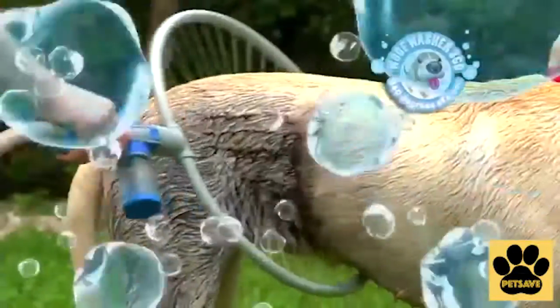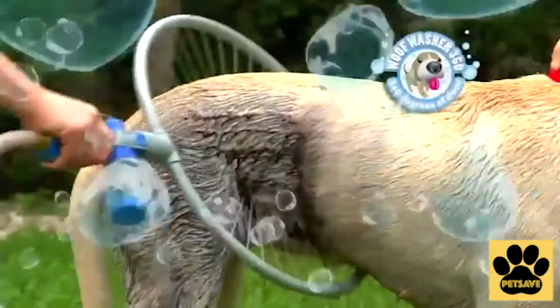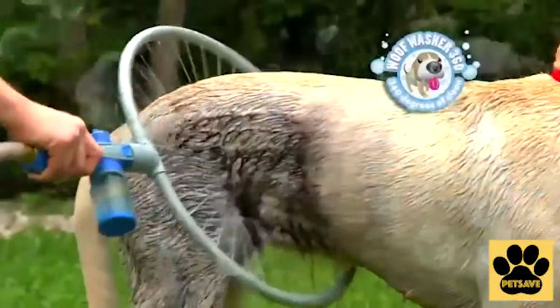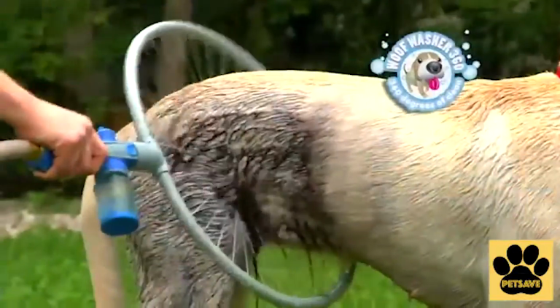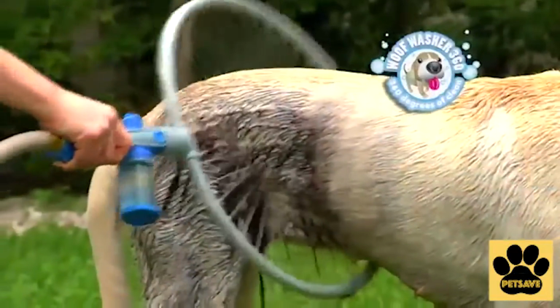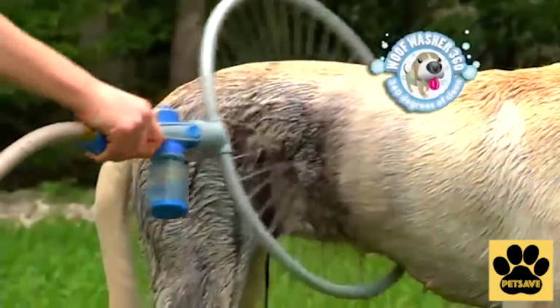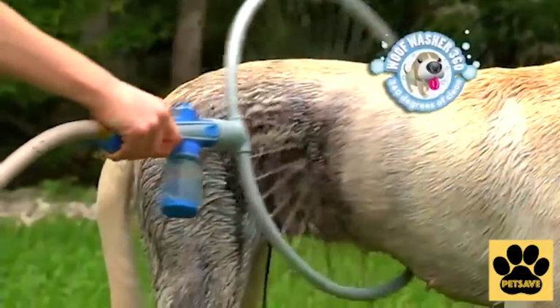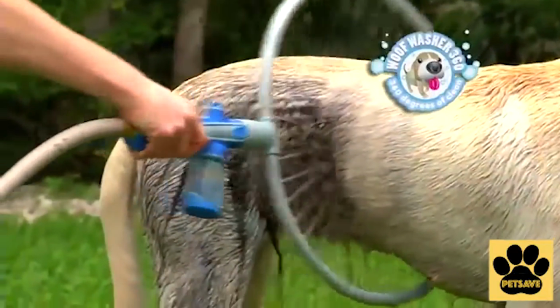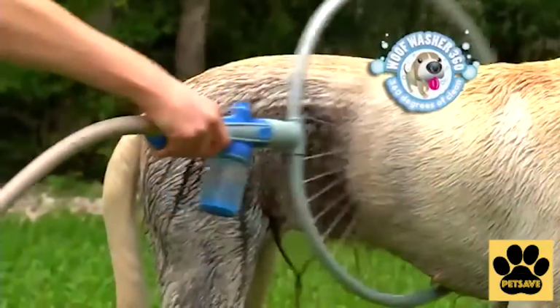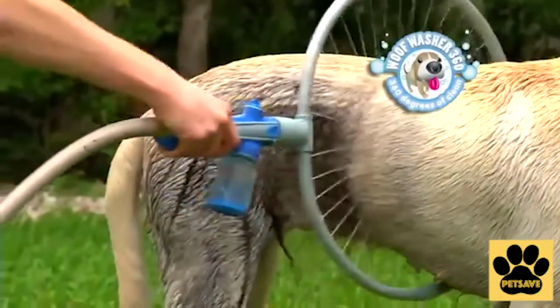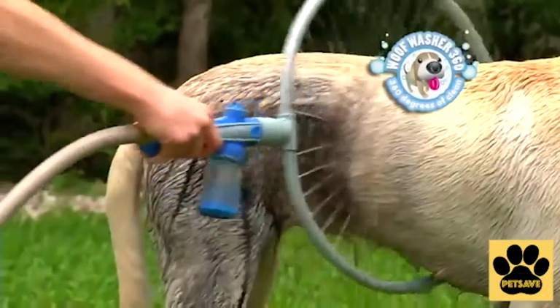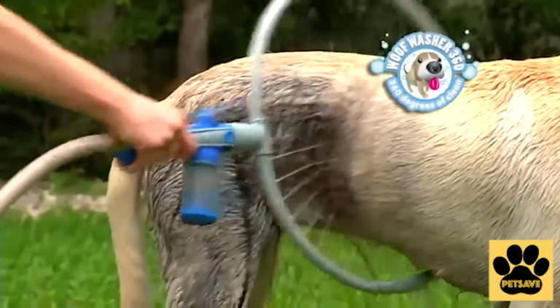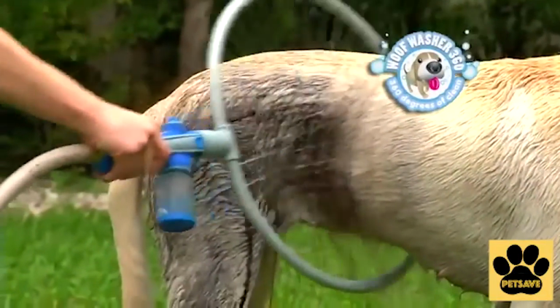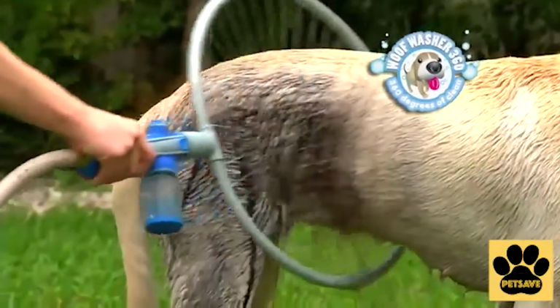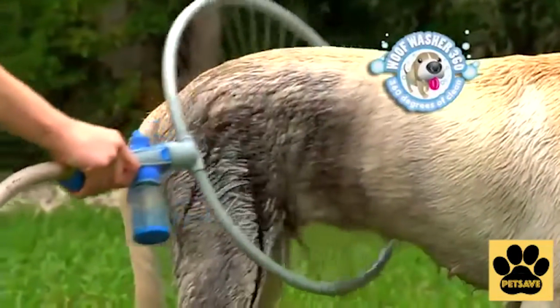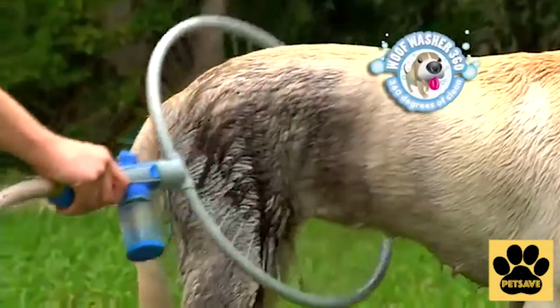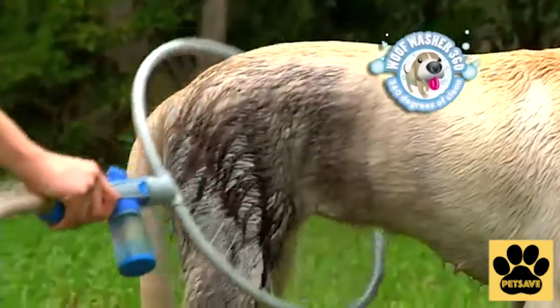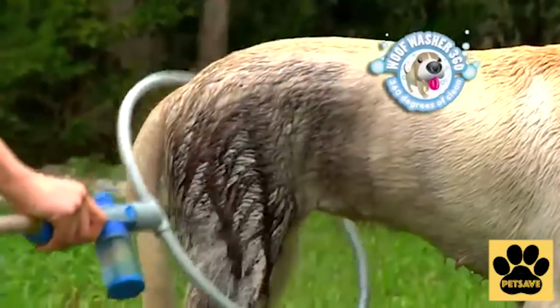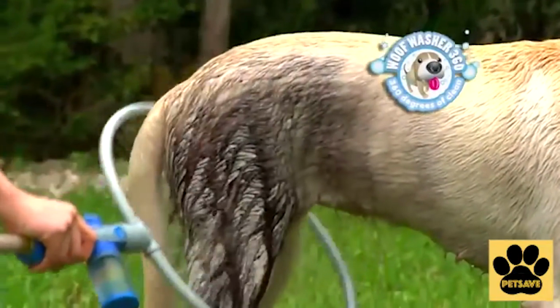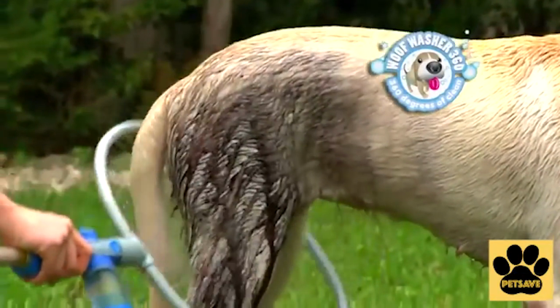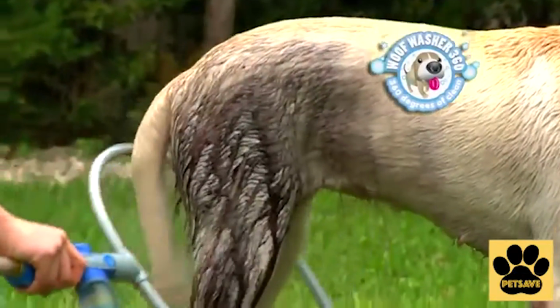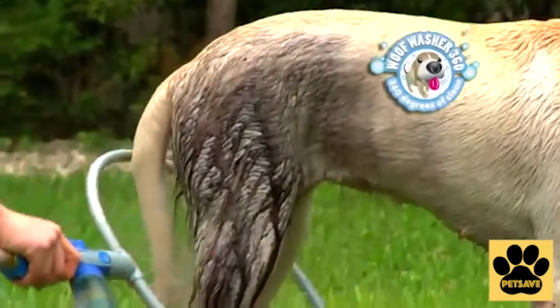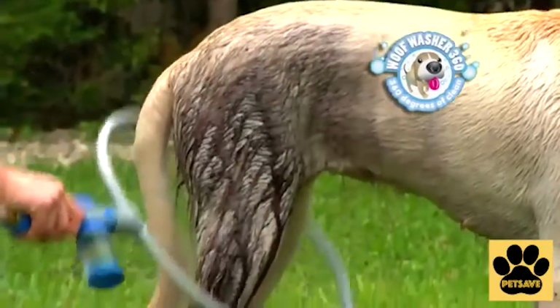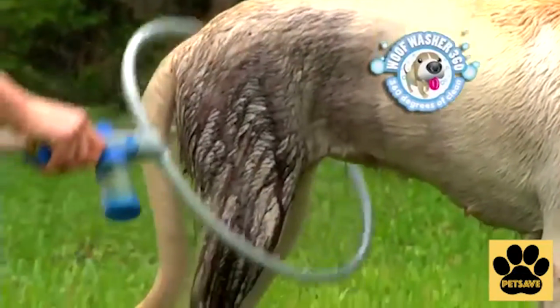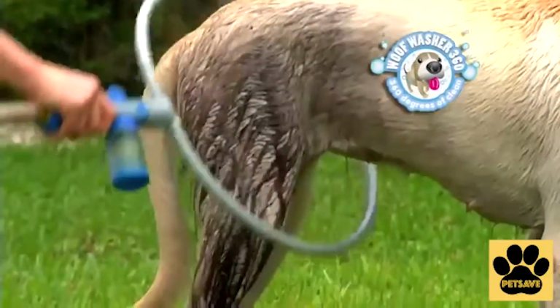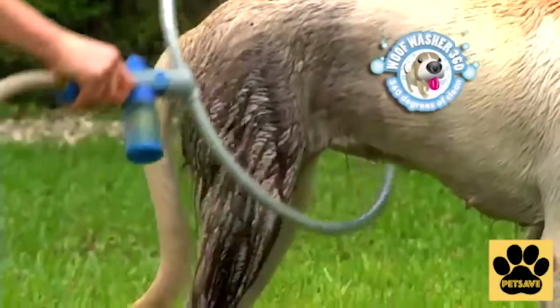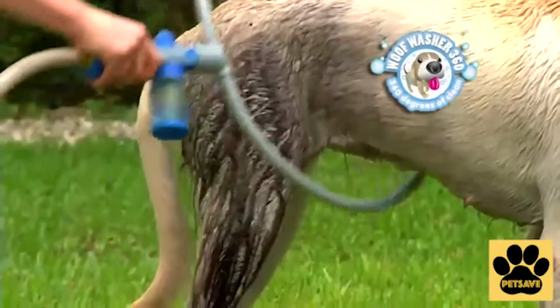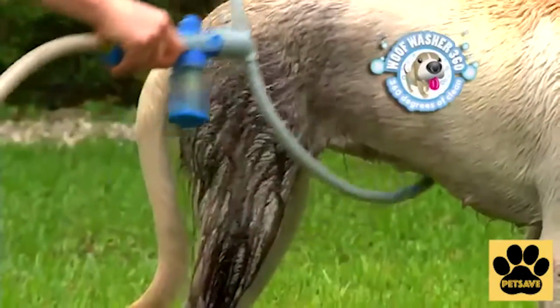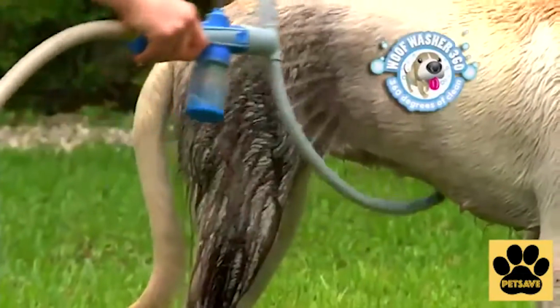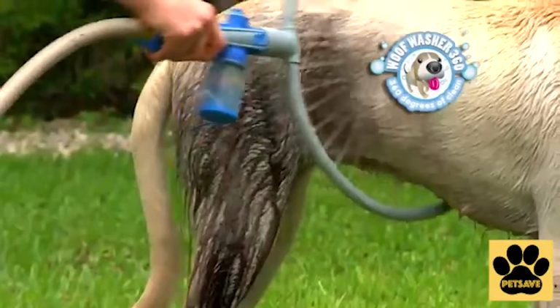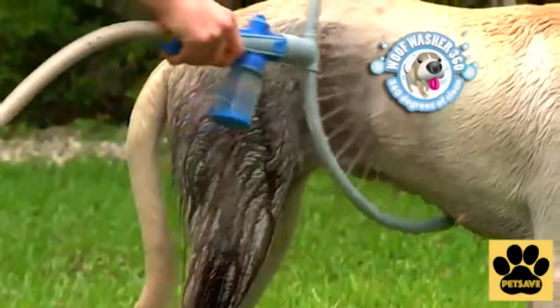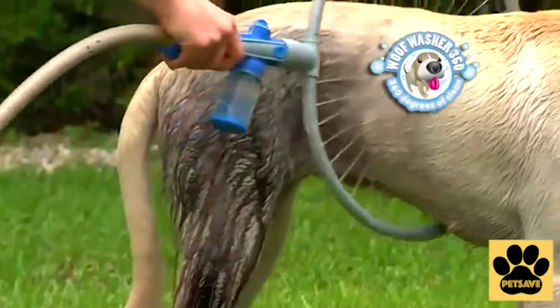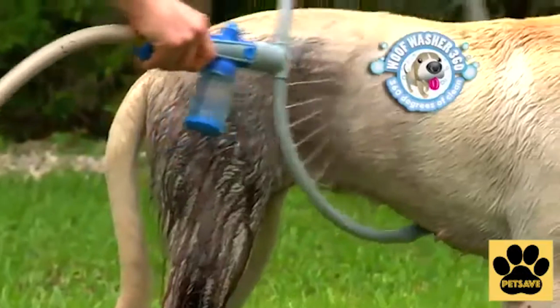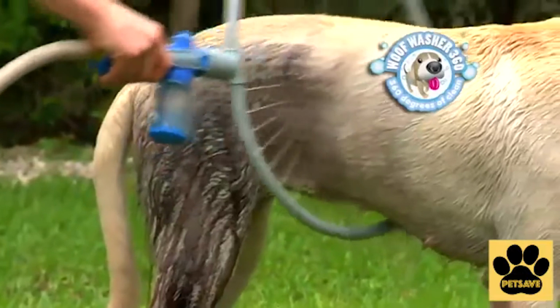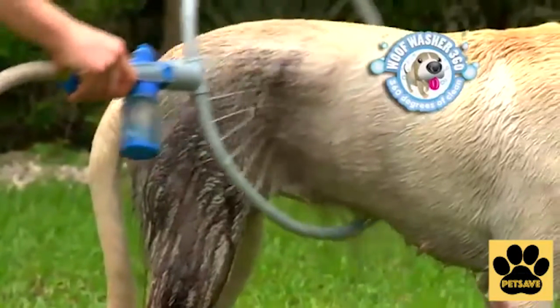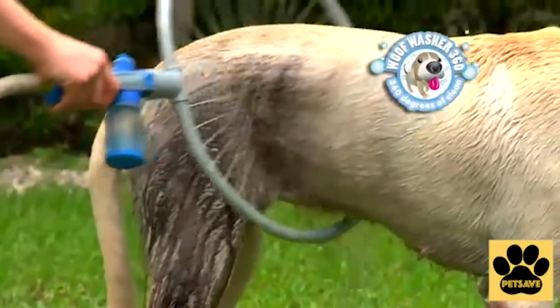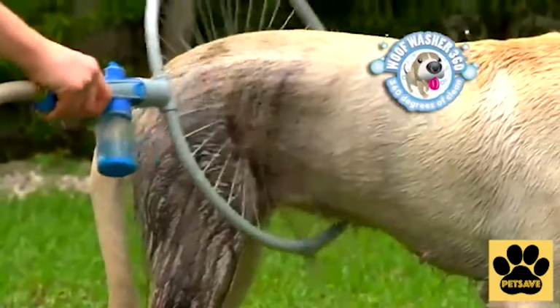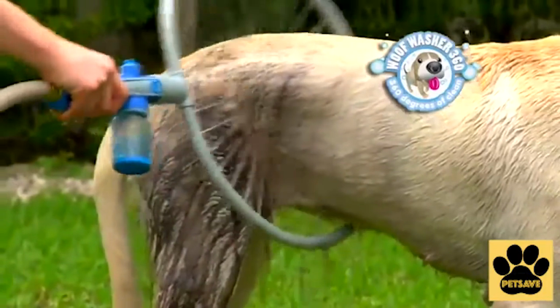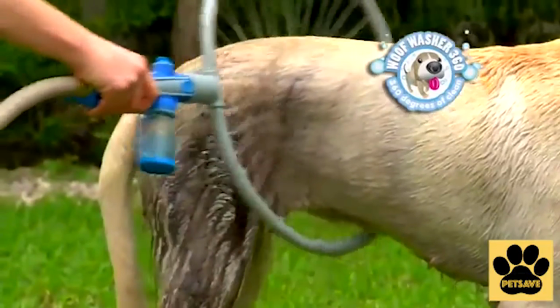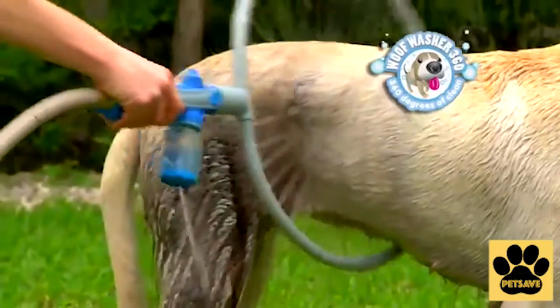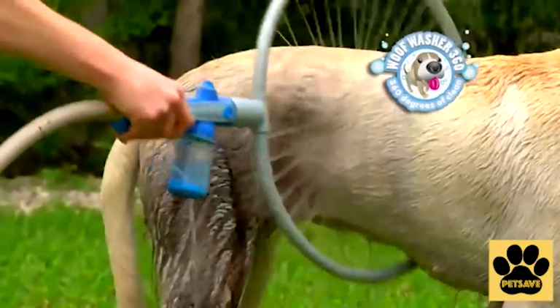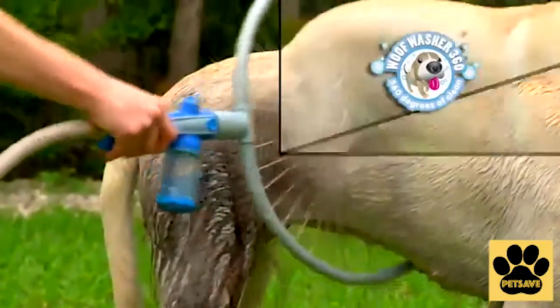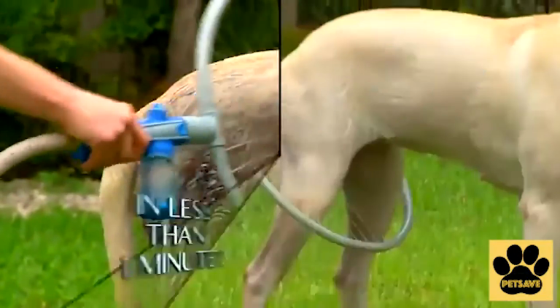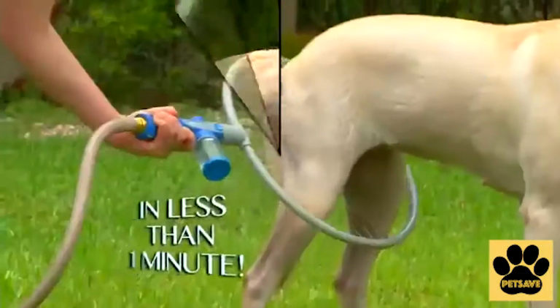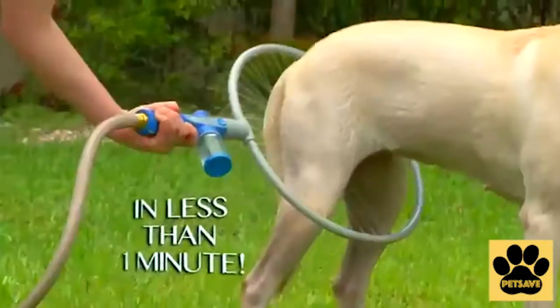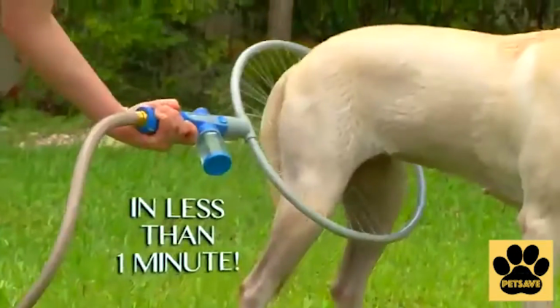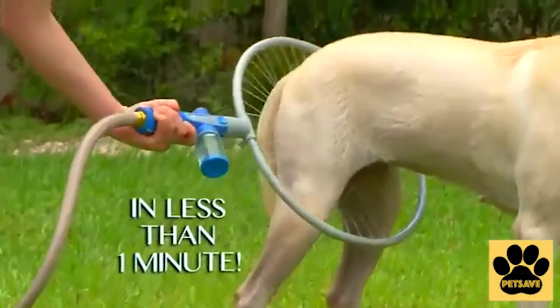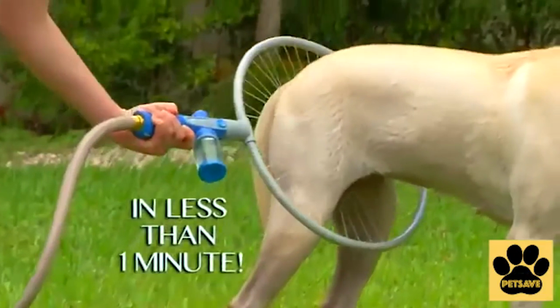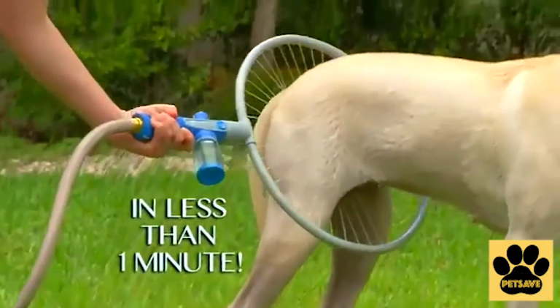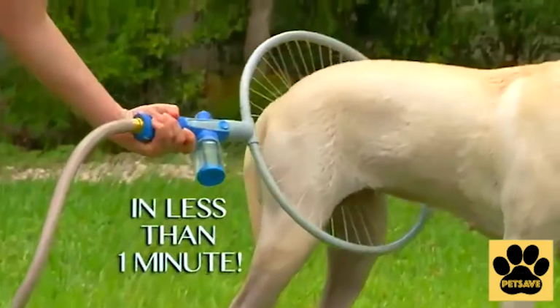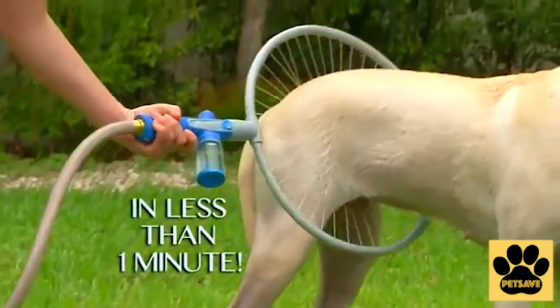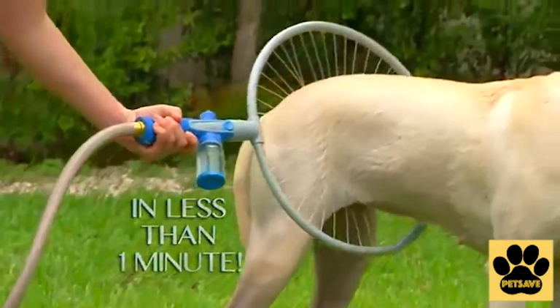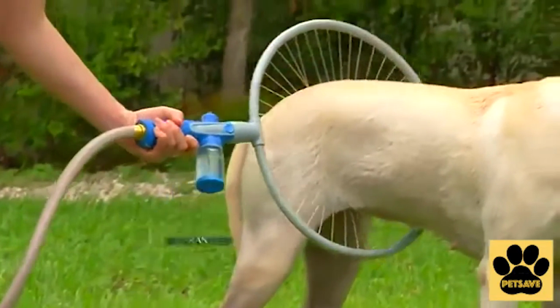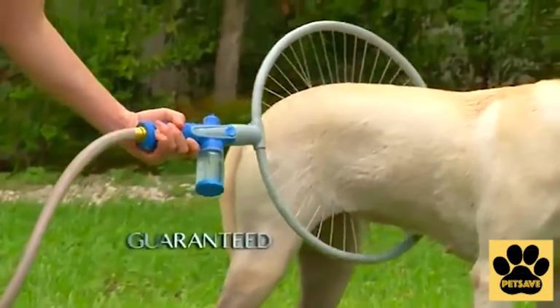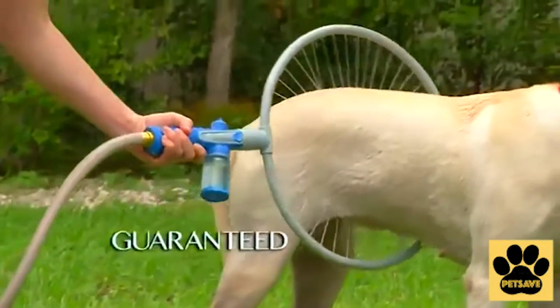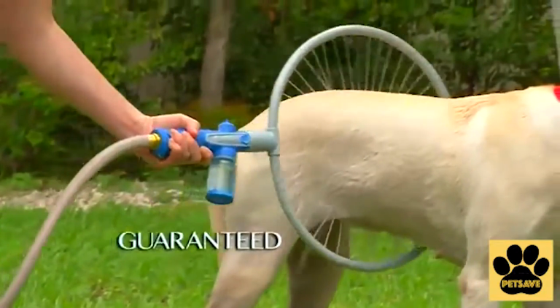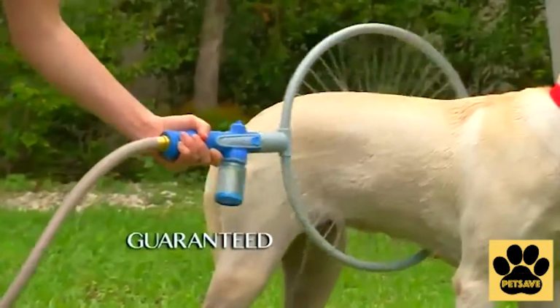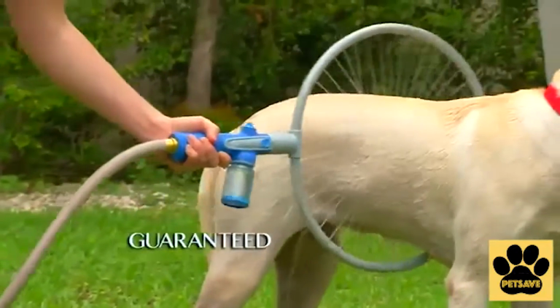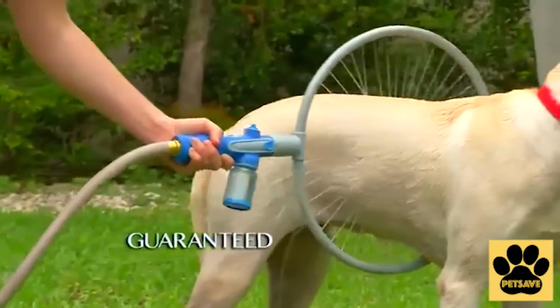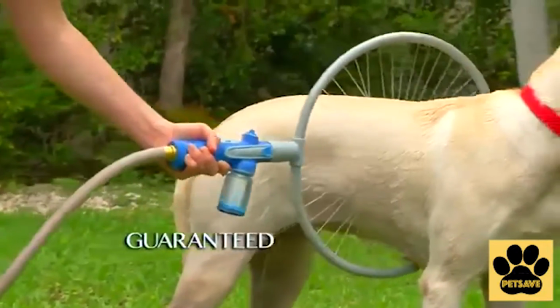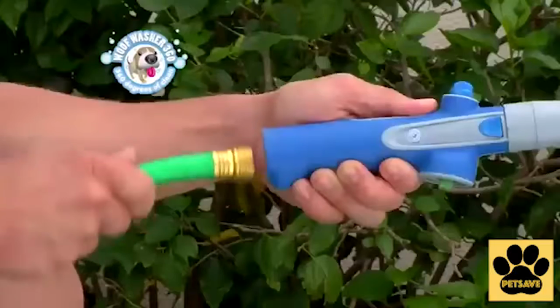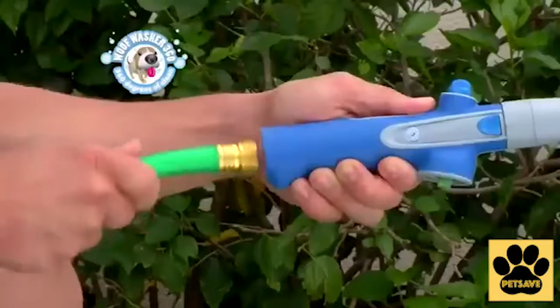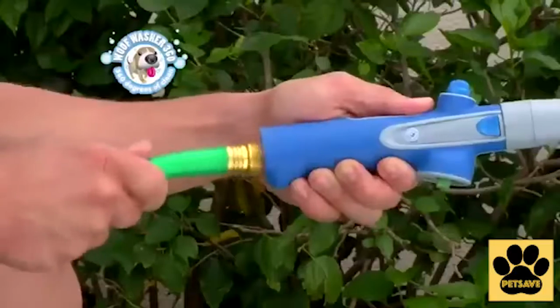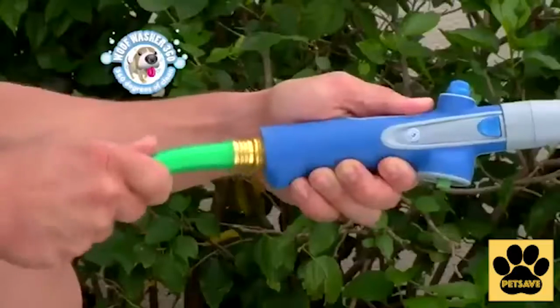Introducing Wolfwasher 360, the amazing new dog washing system that washes your dog in less than one minute. Guaranteed. Watch.